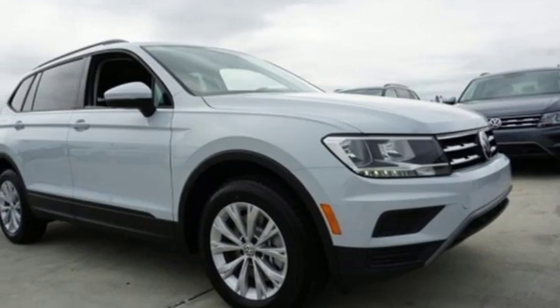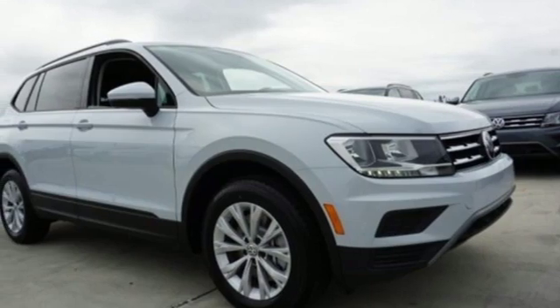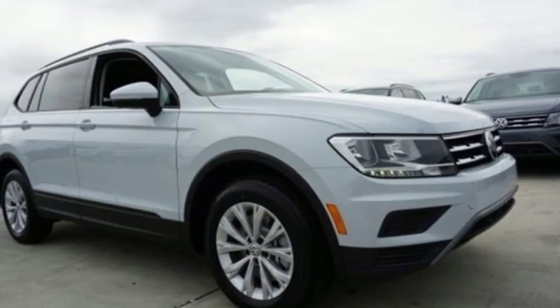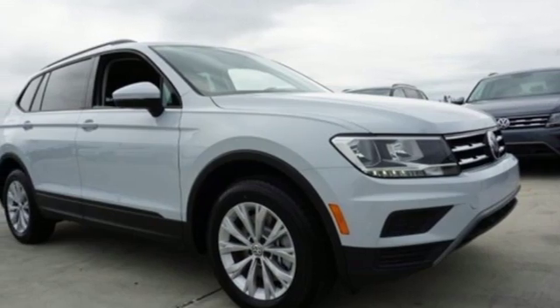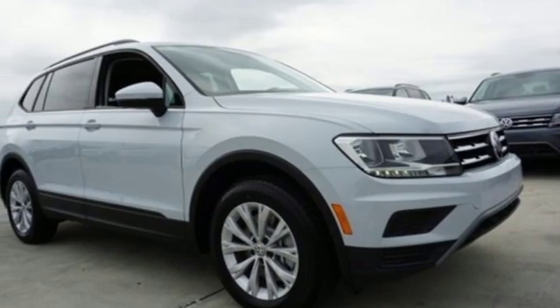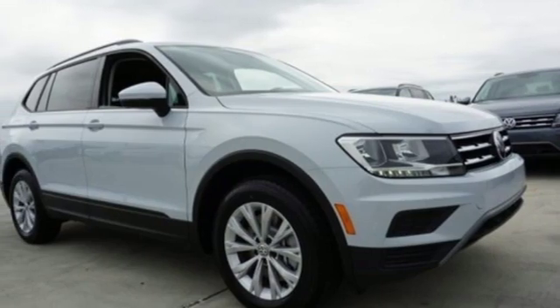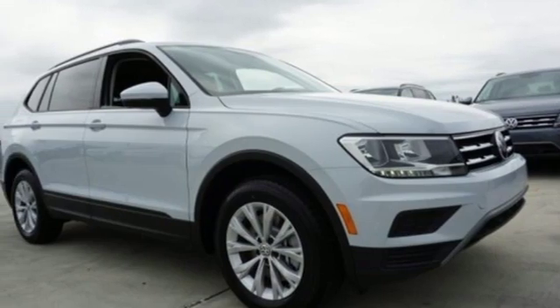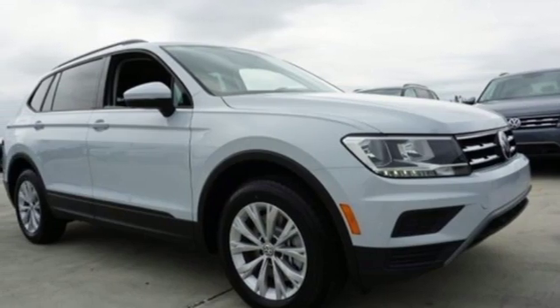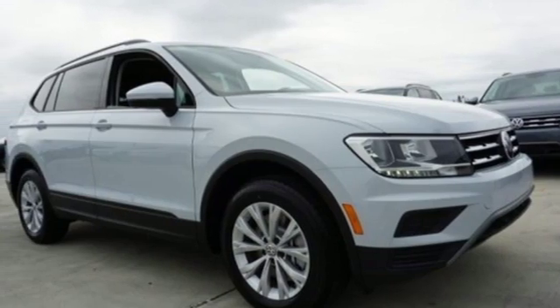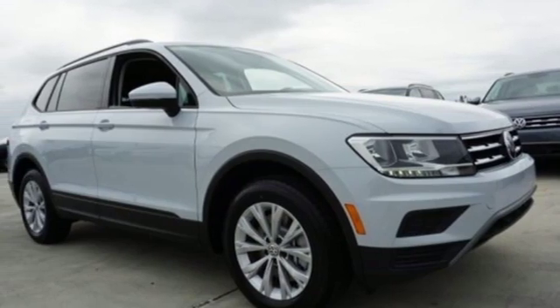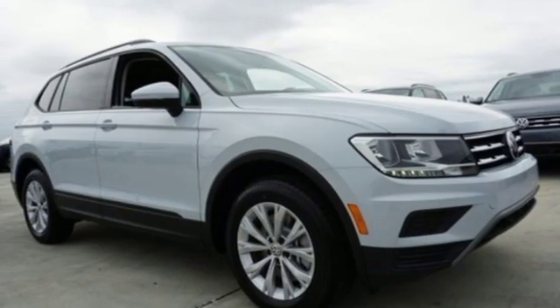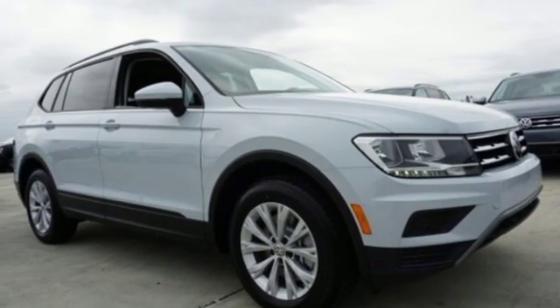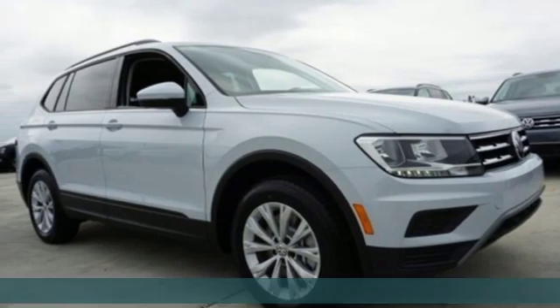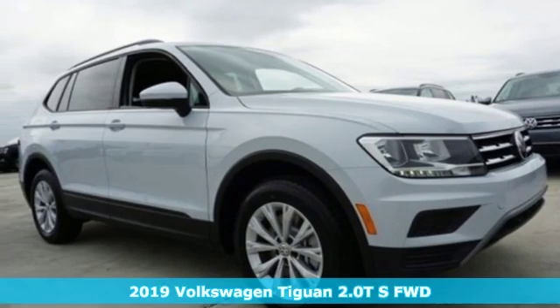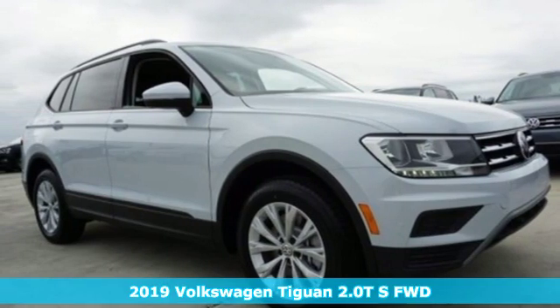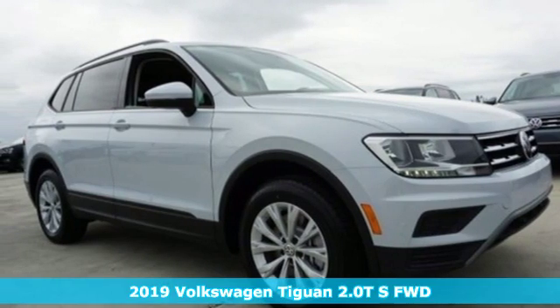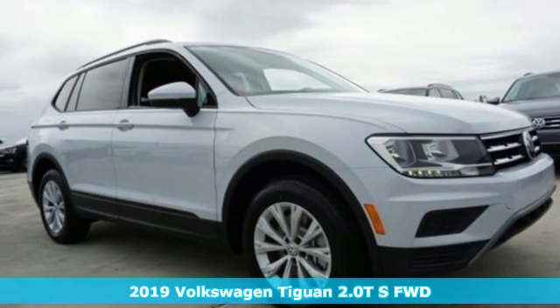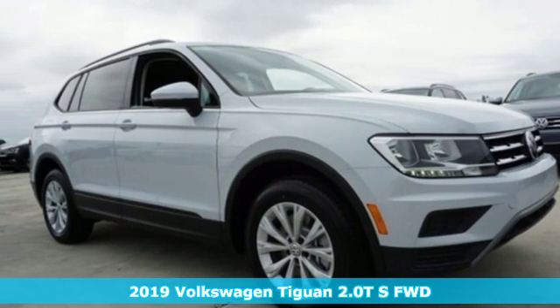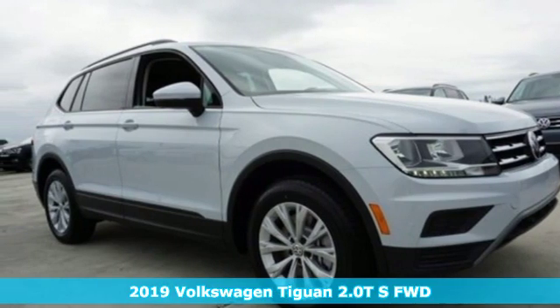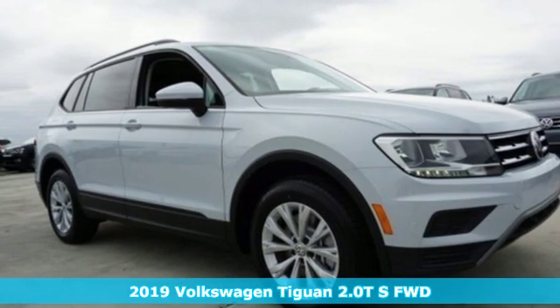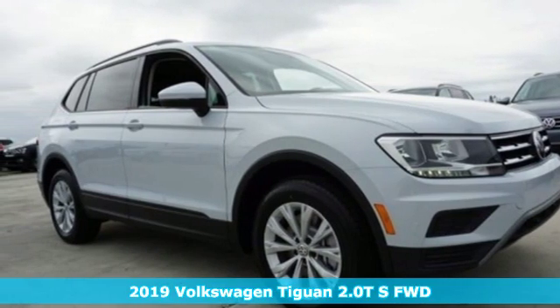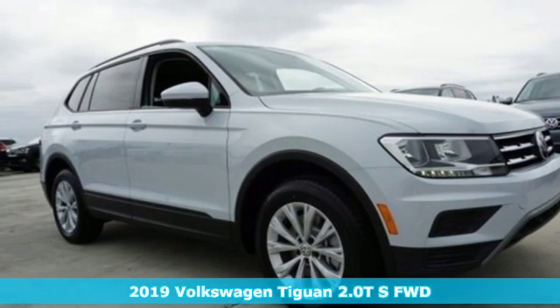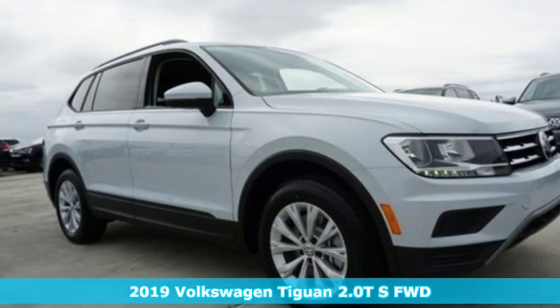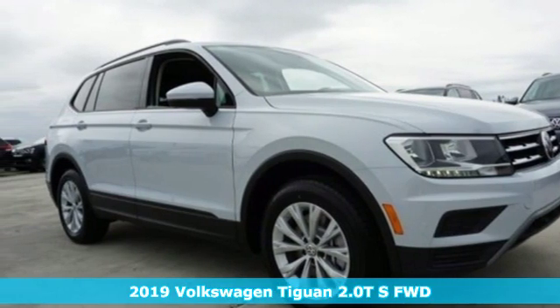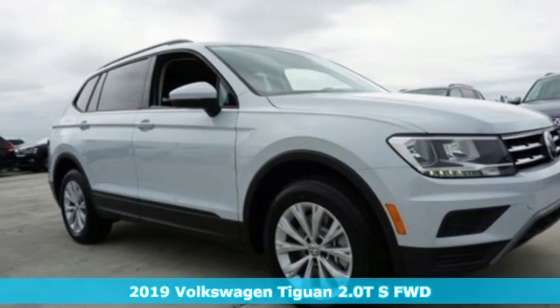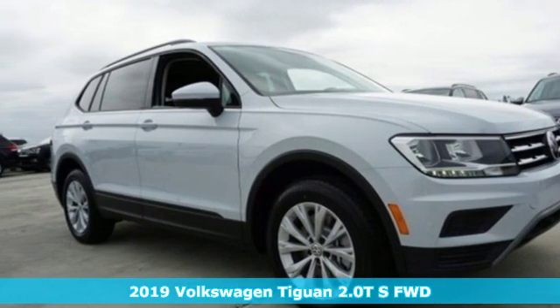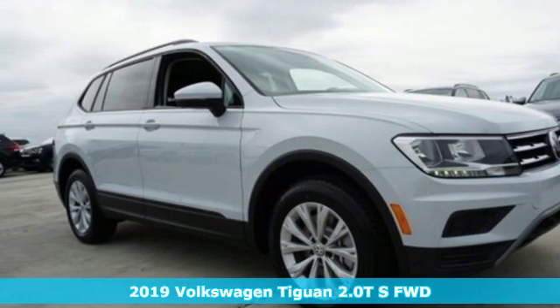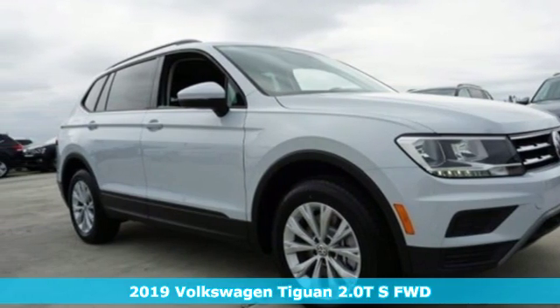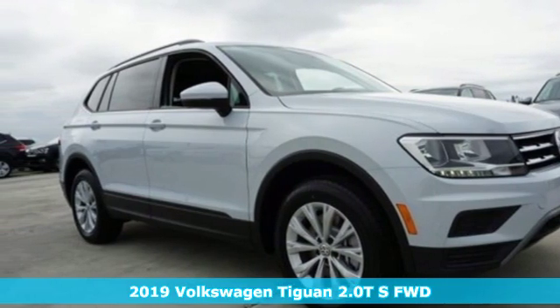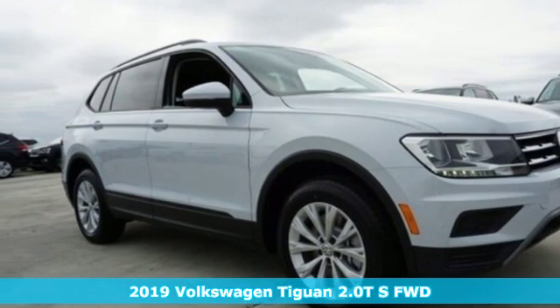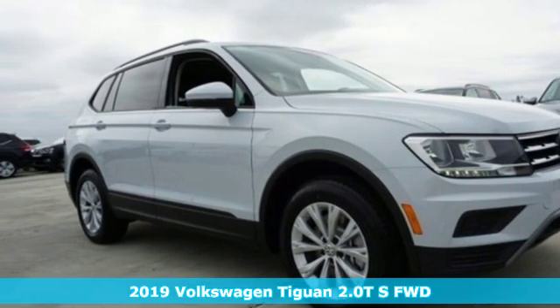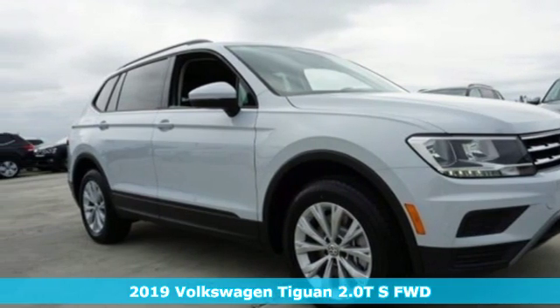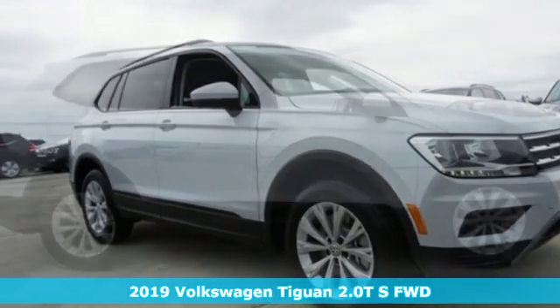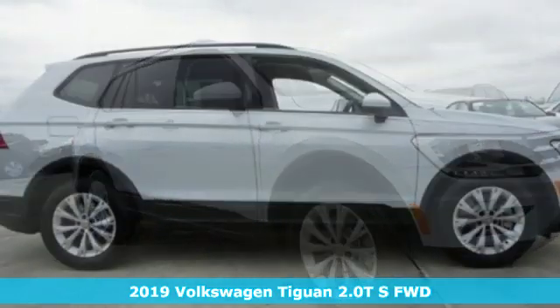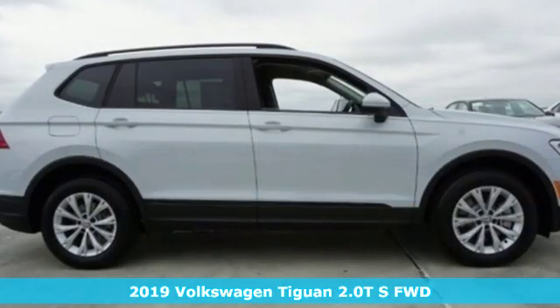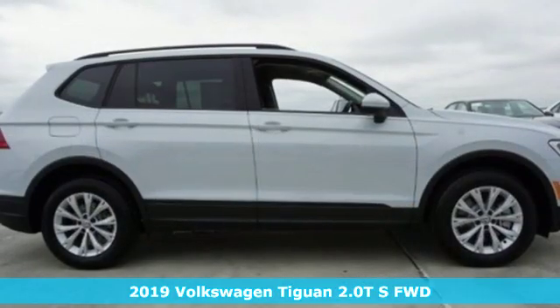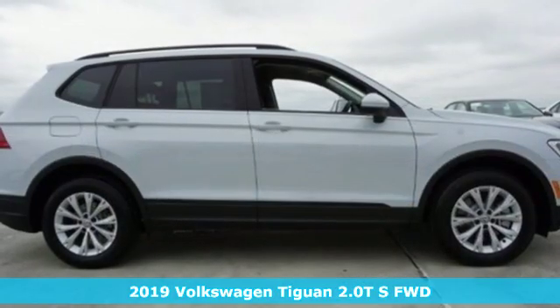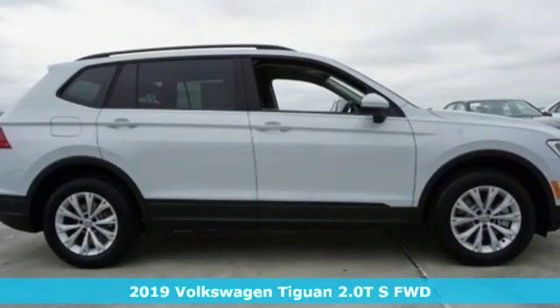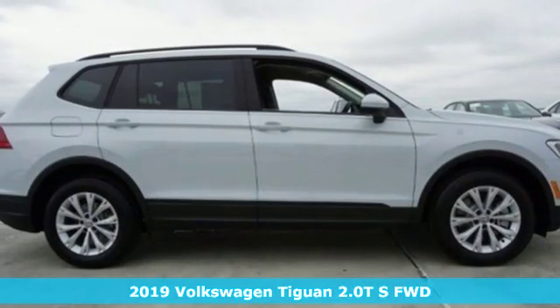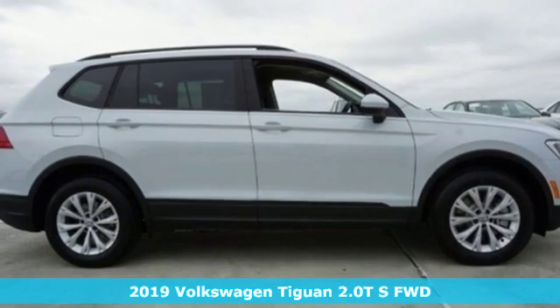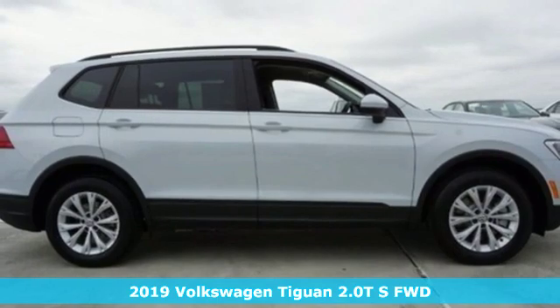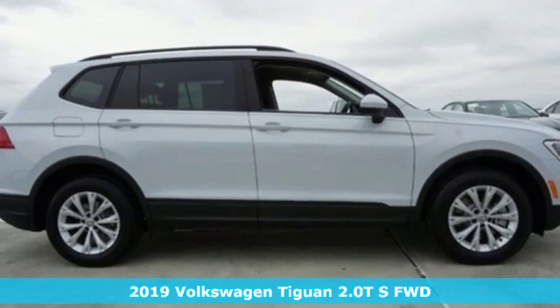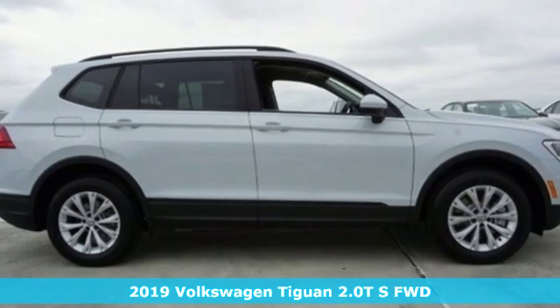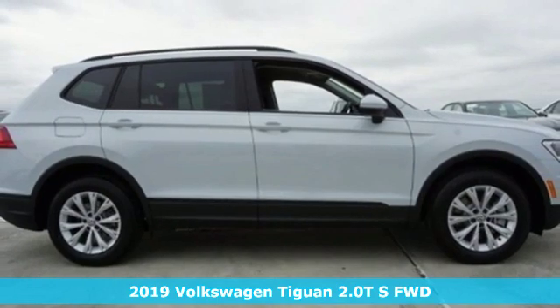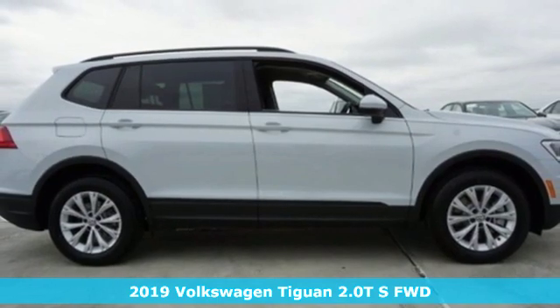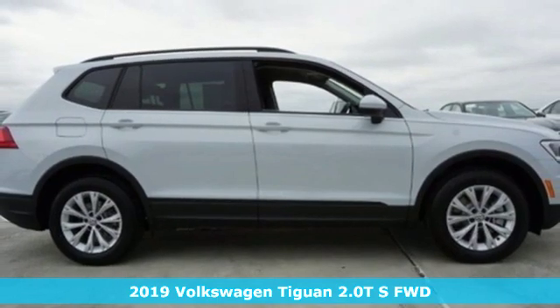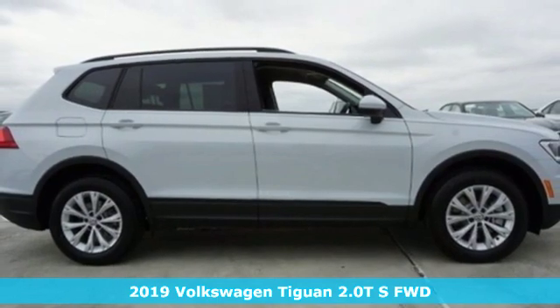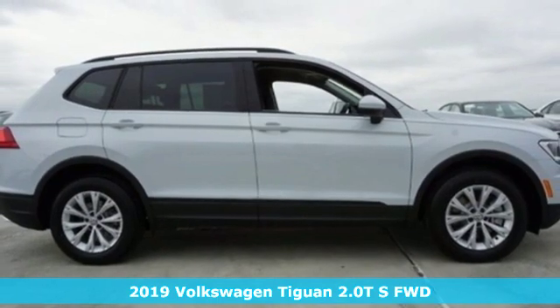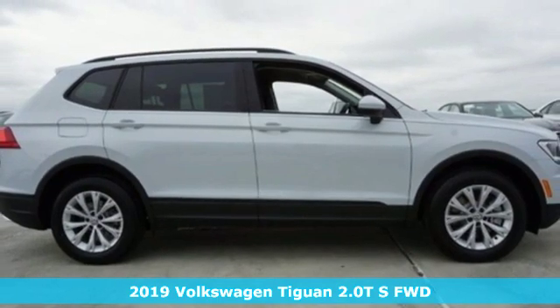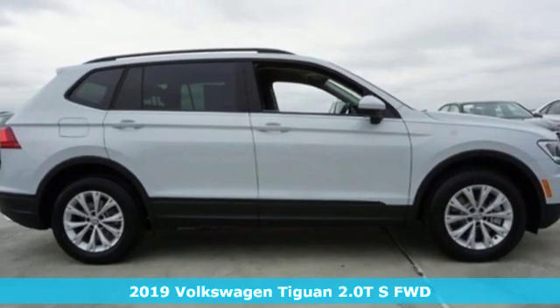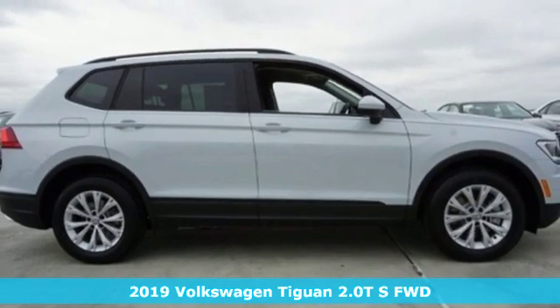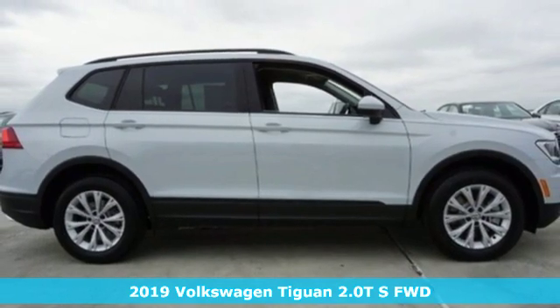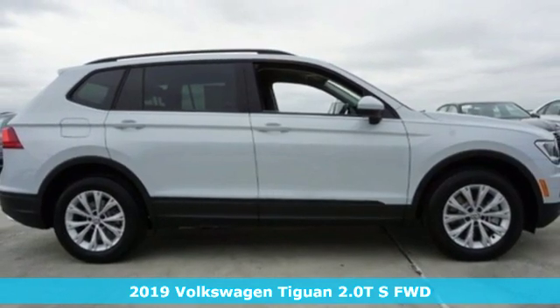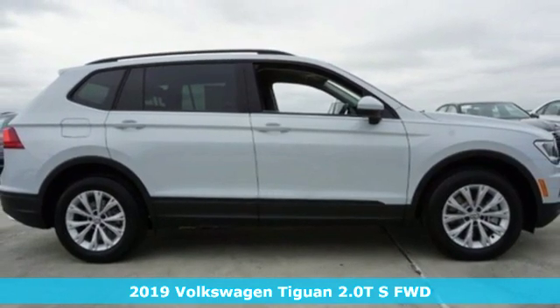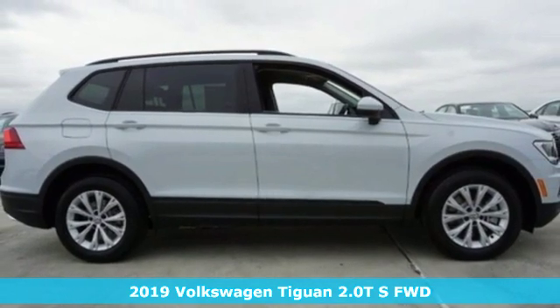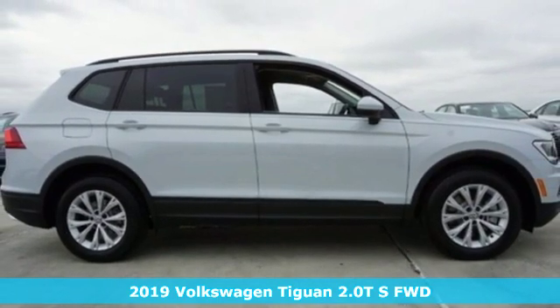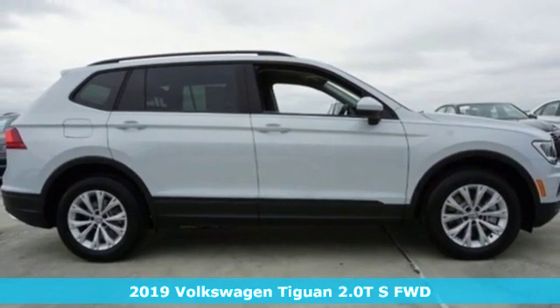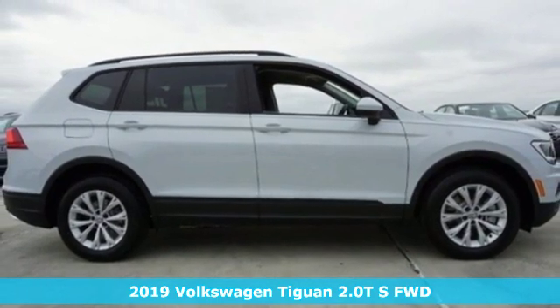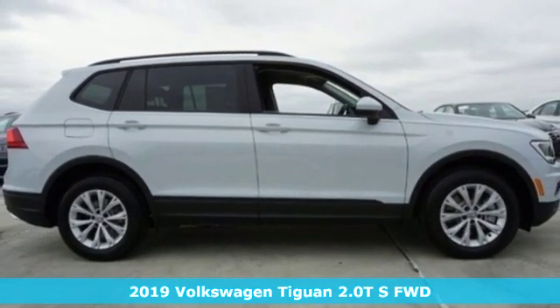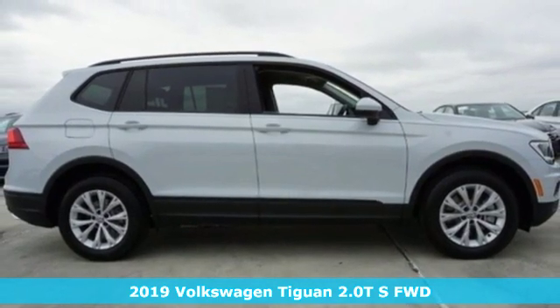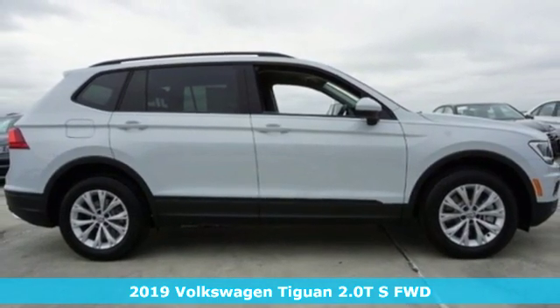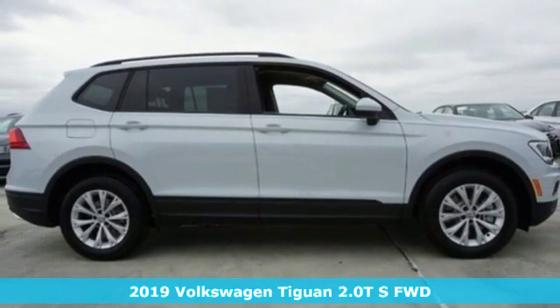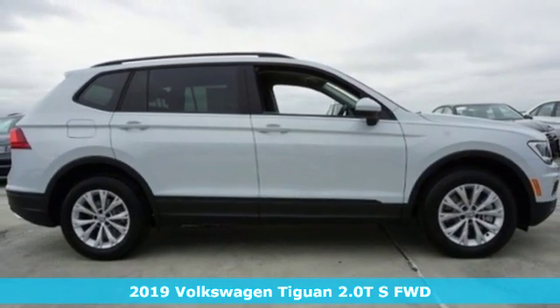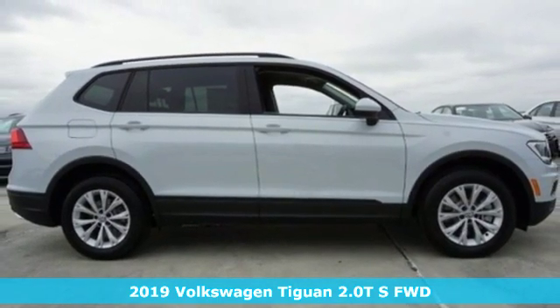It's a new 2019 Volkswagen Tiguan. Poise, strength, and legitimate functionality for your ambitious lifestyle.